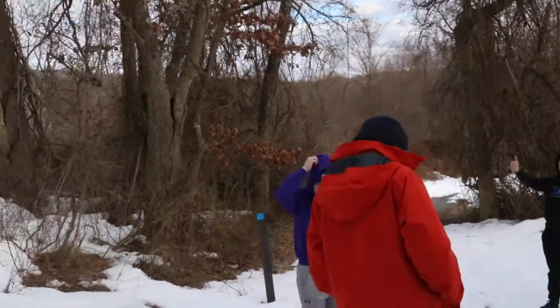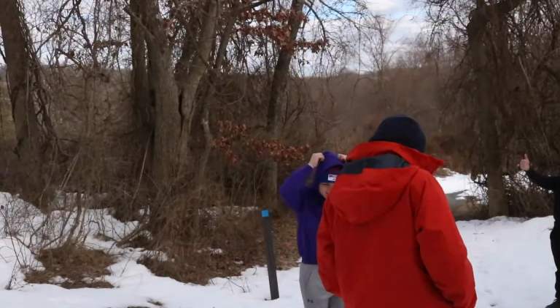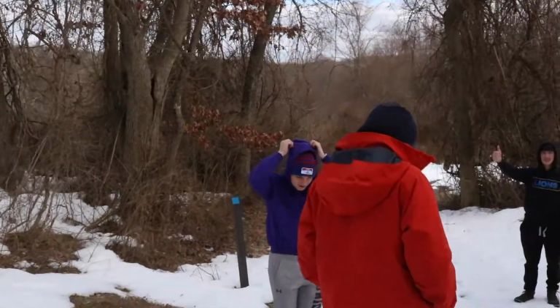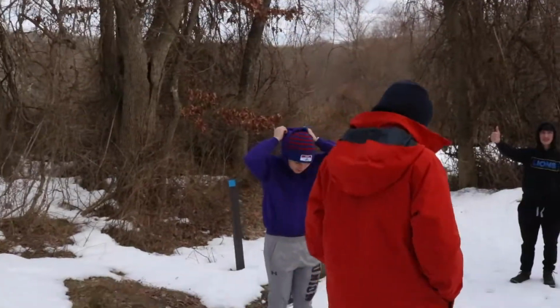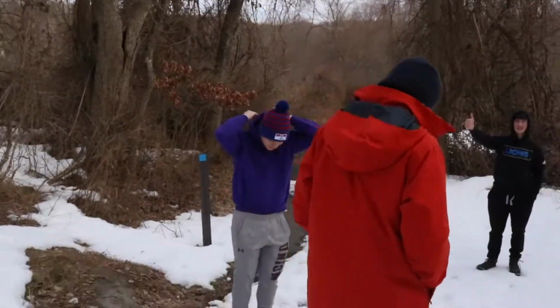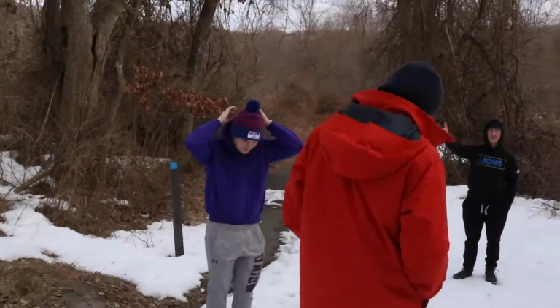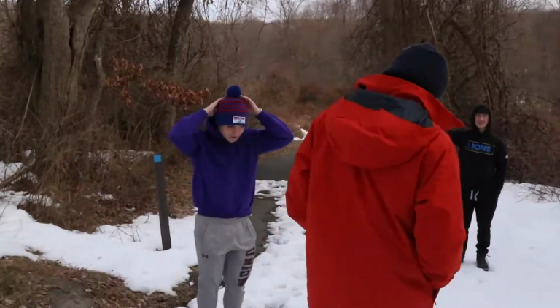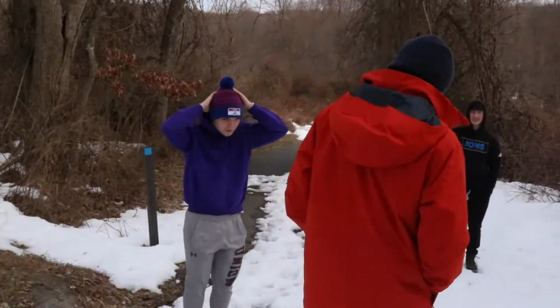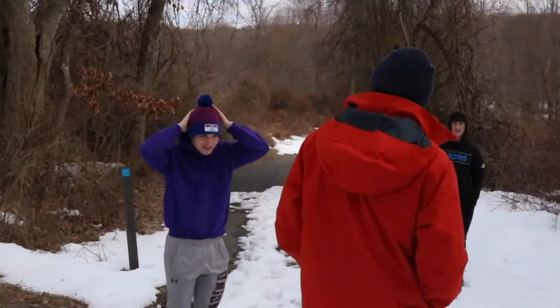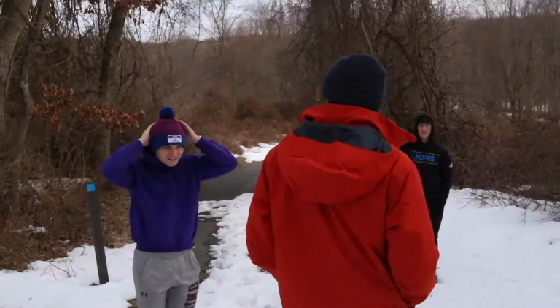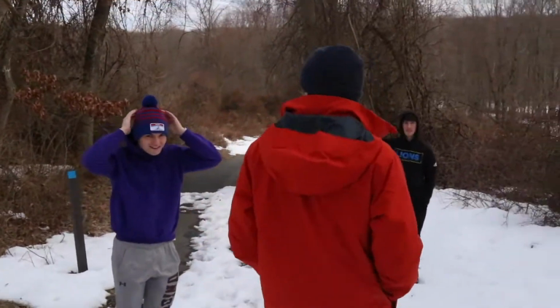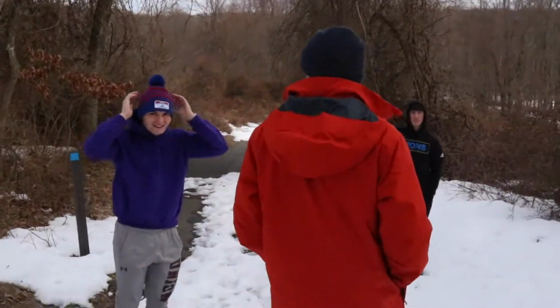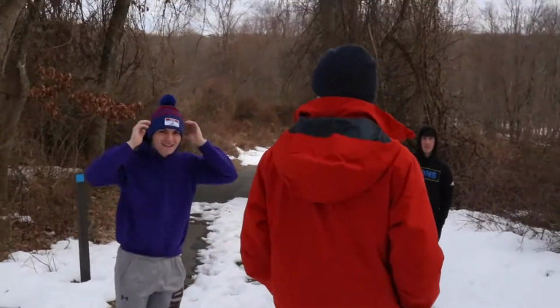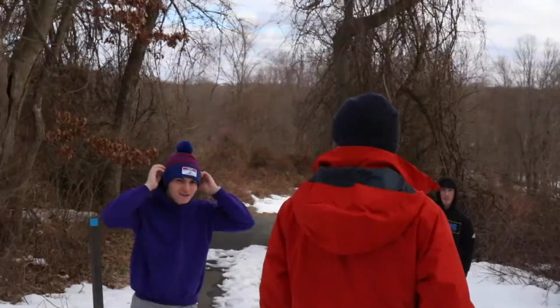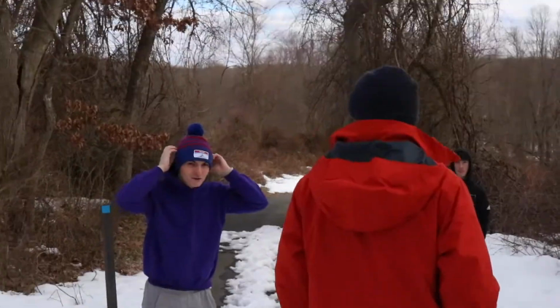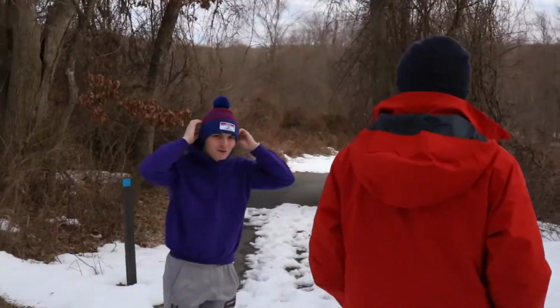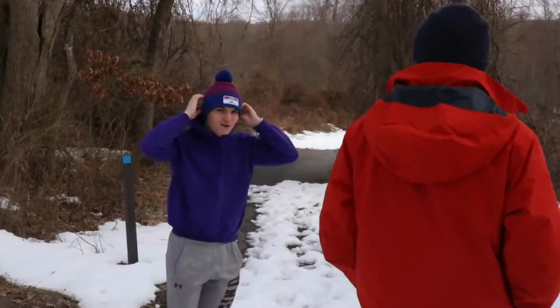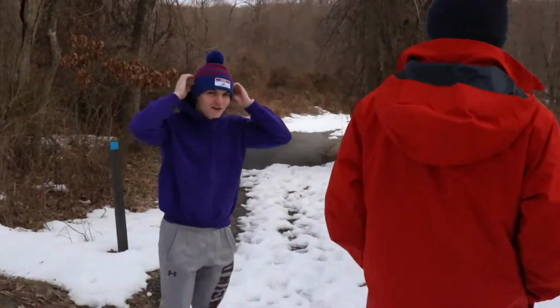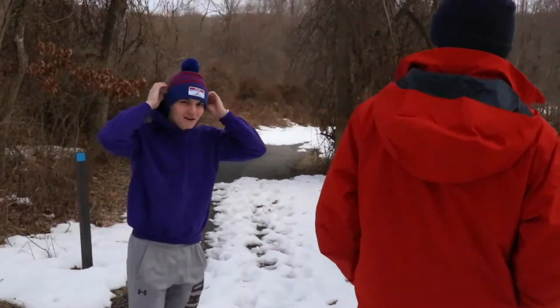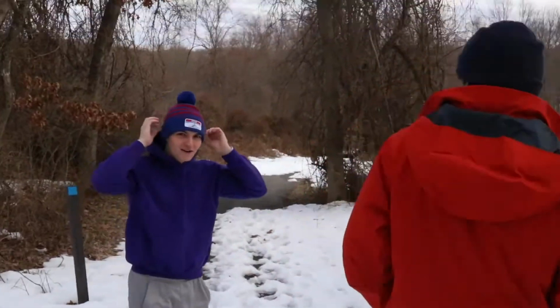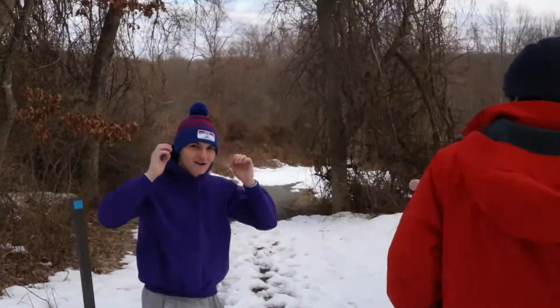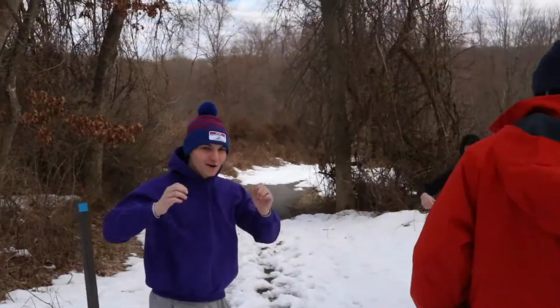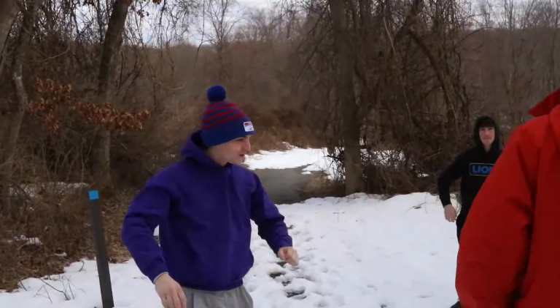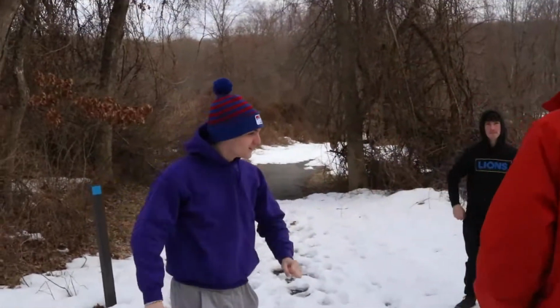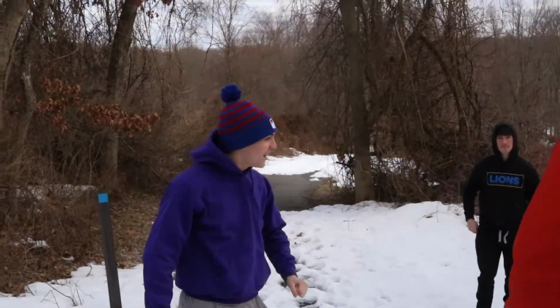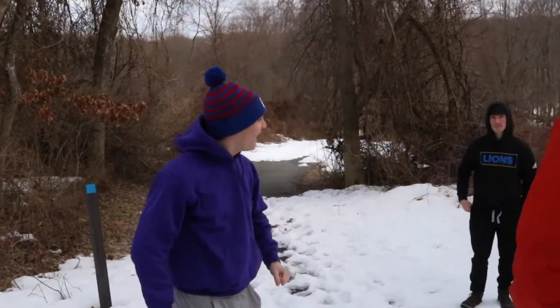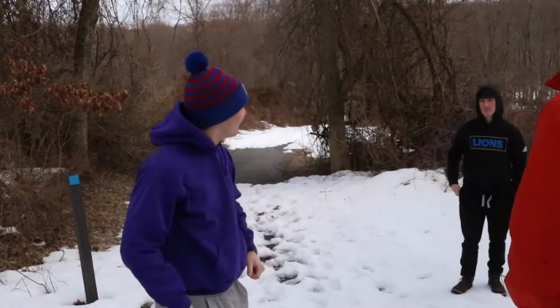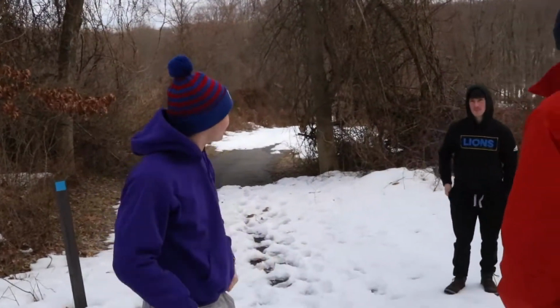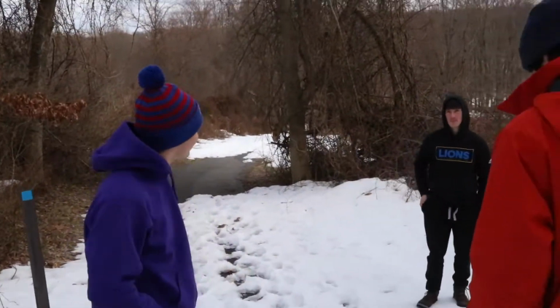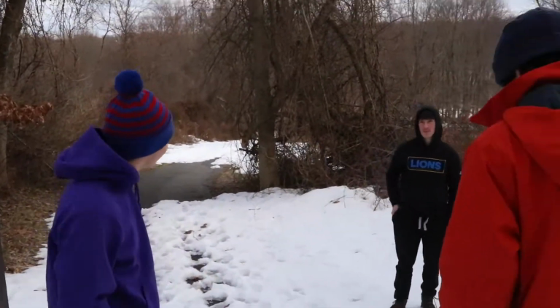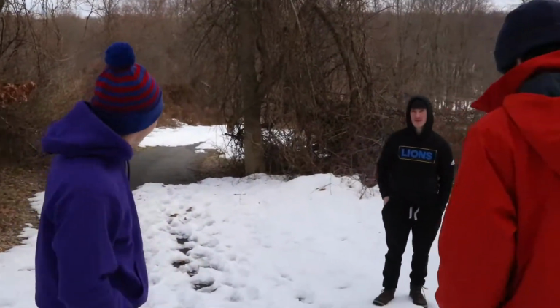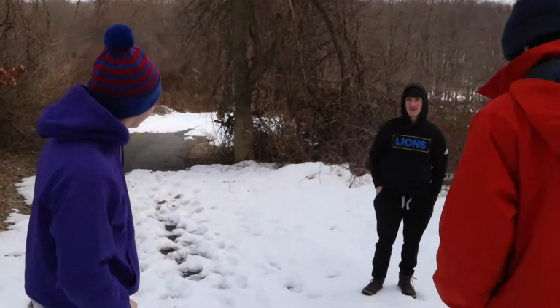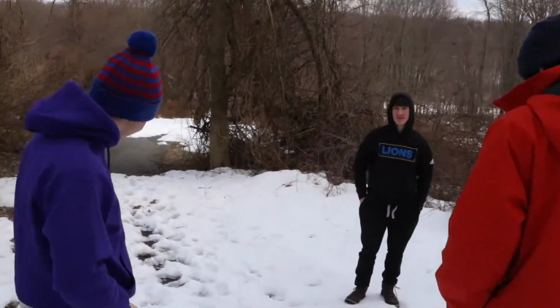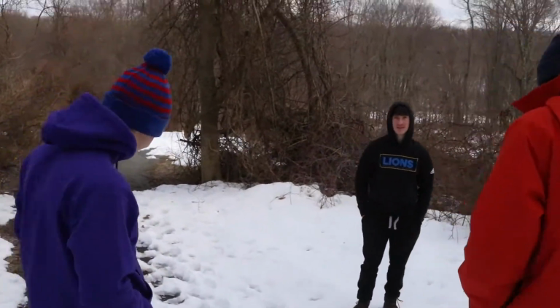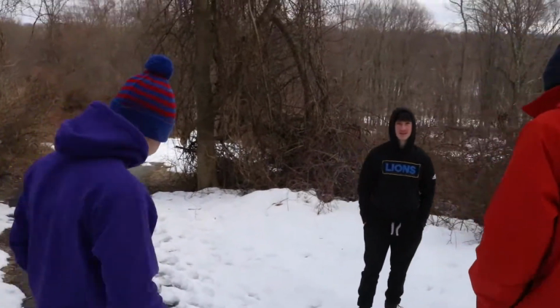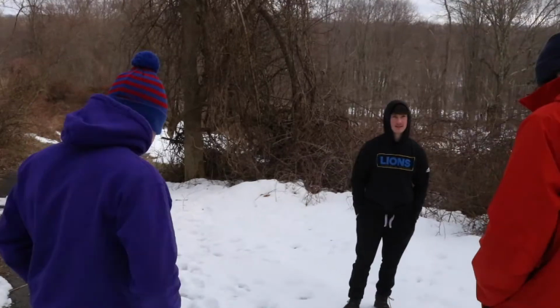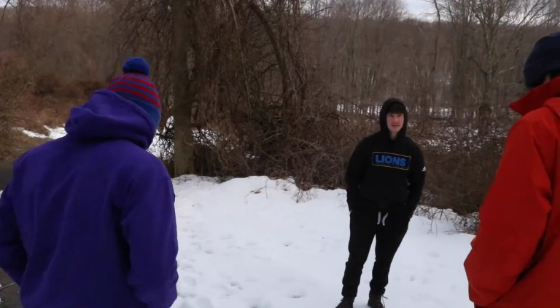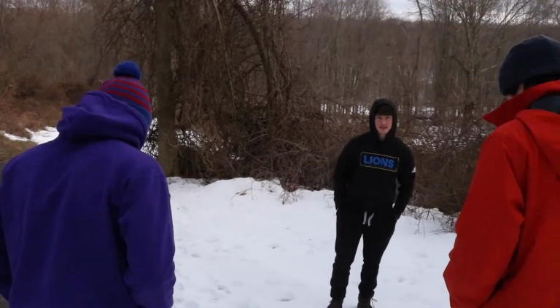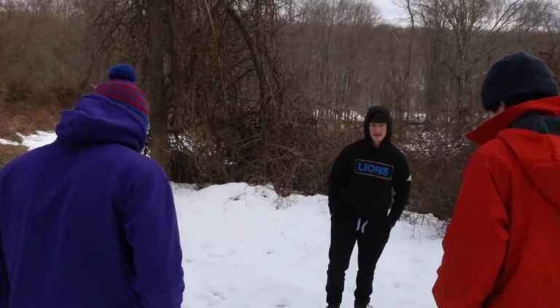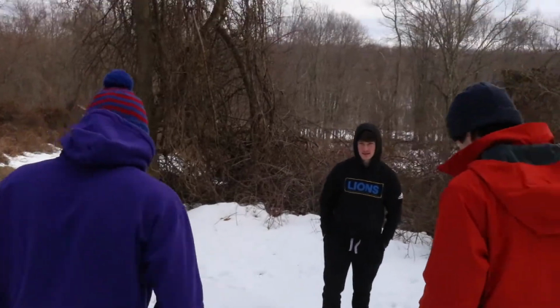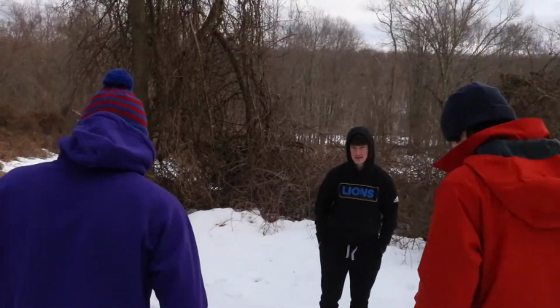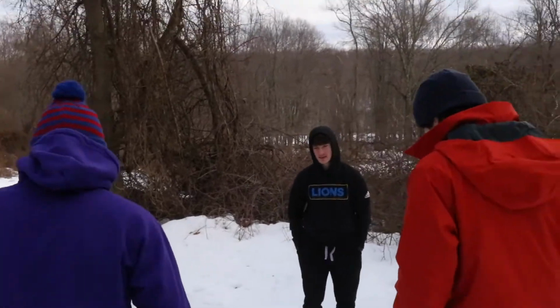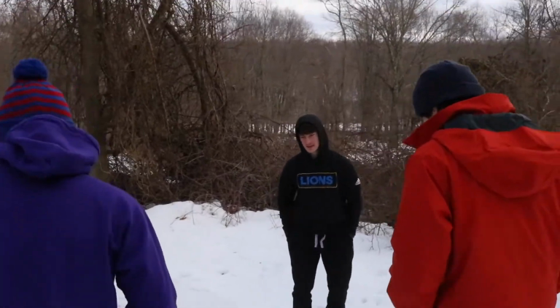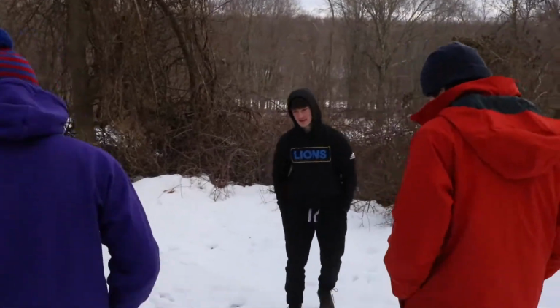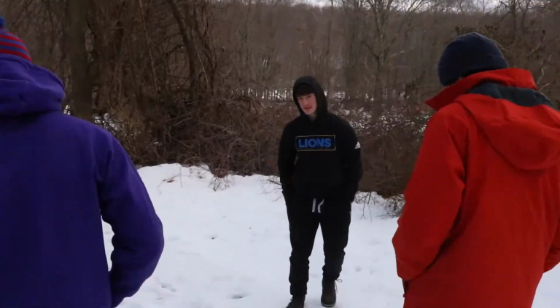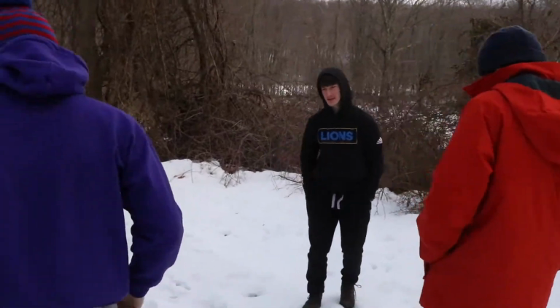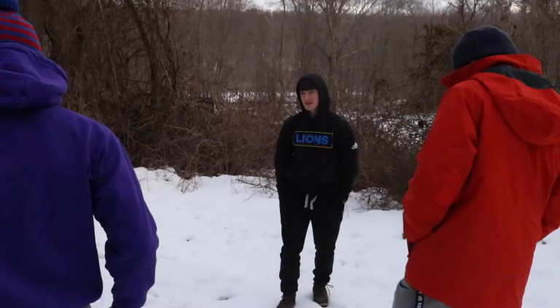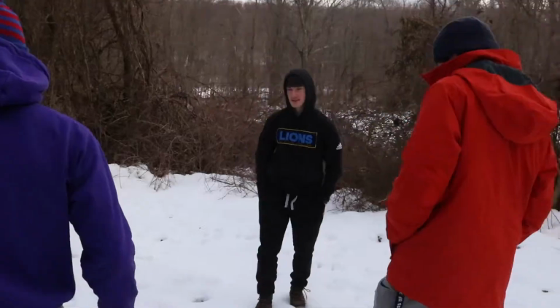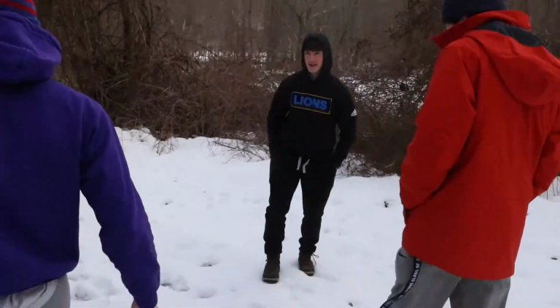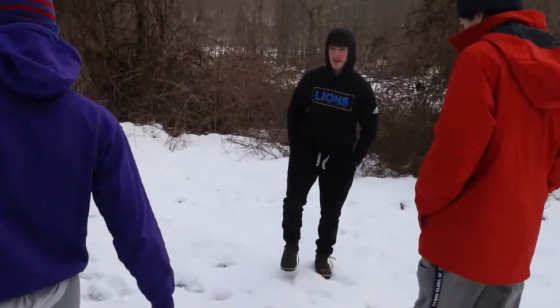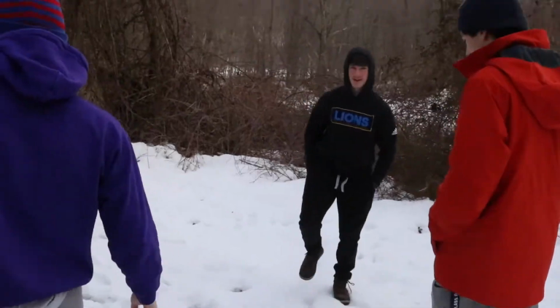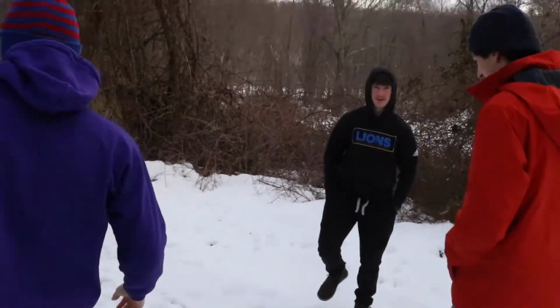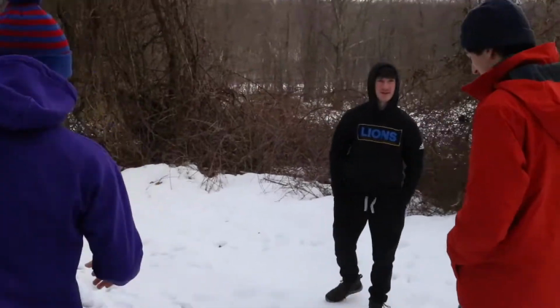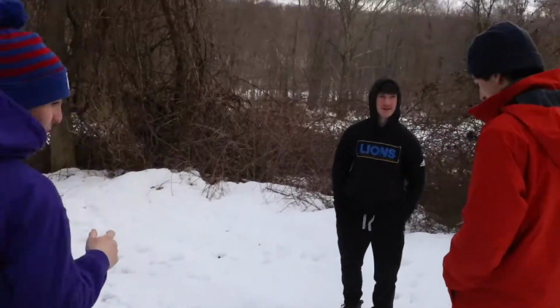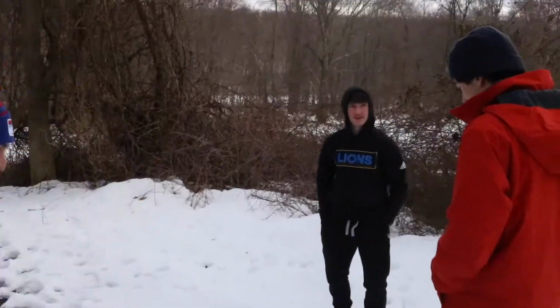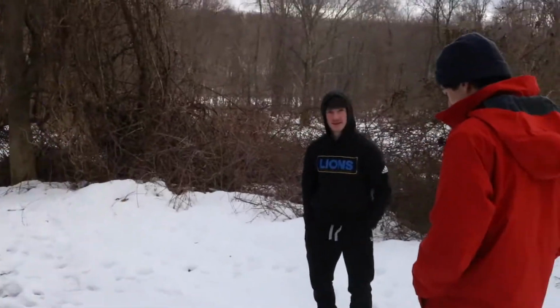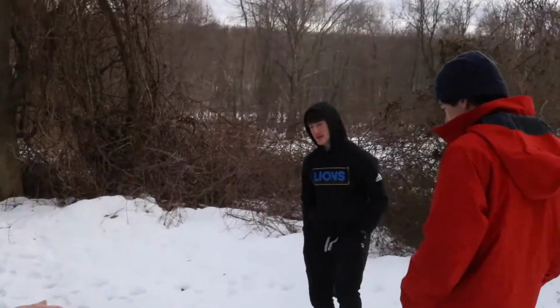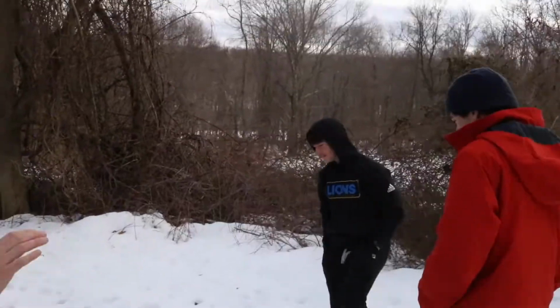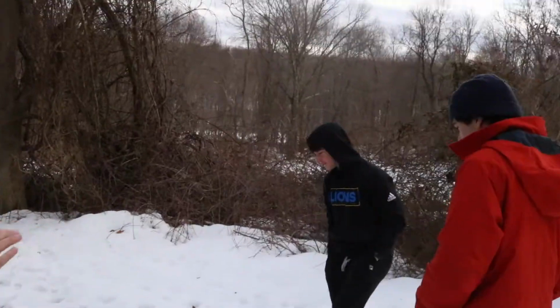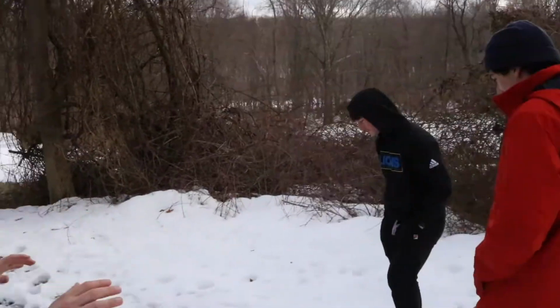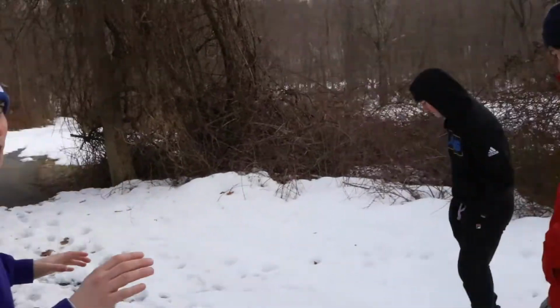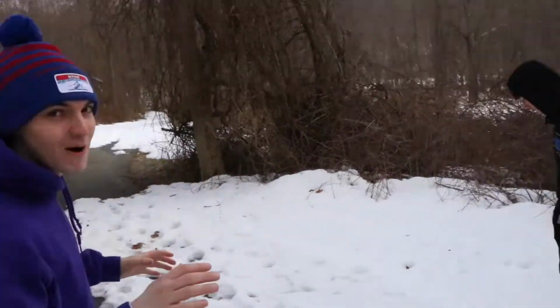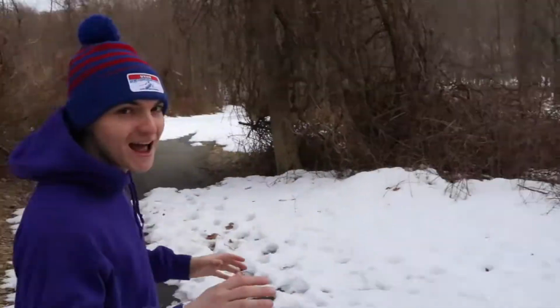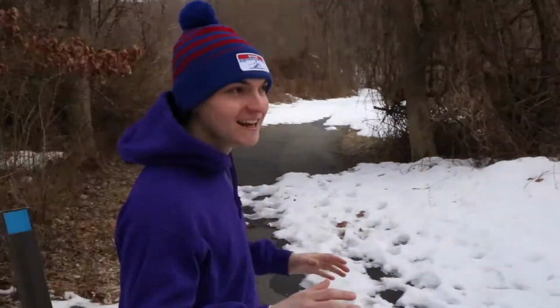Are we filming? Yeah. Oh, we're live! We're live. Nice. We are on our way.